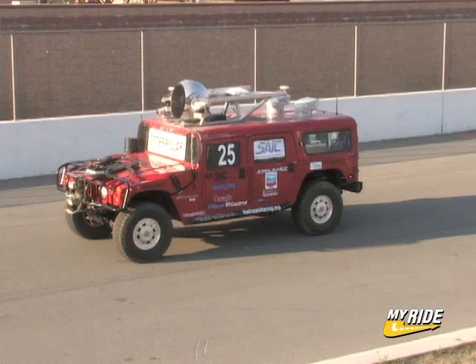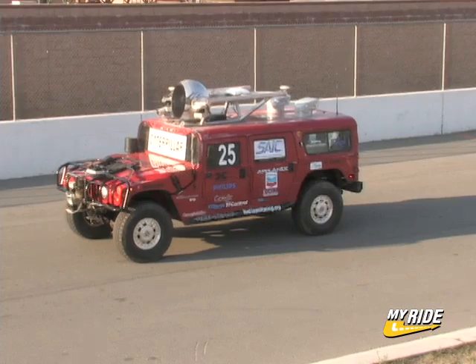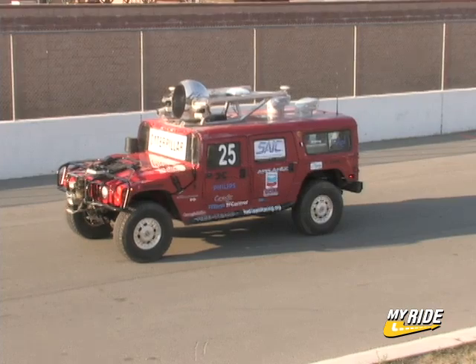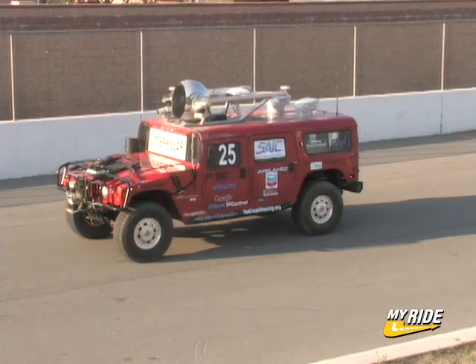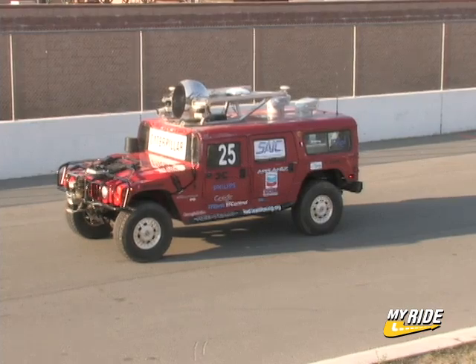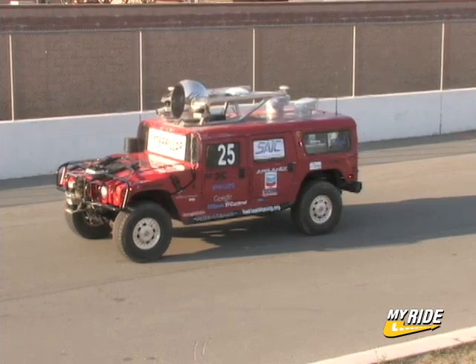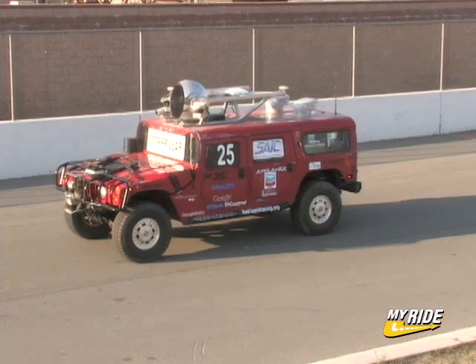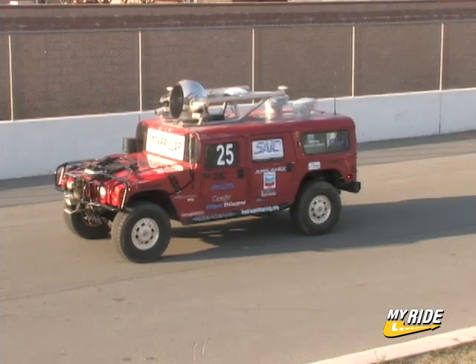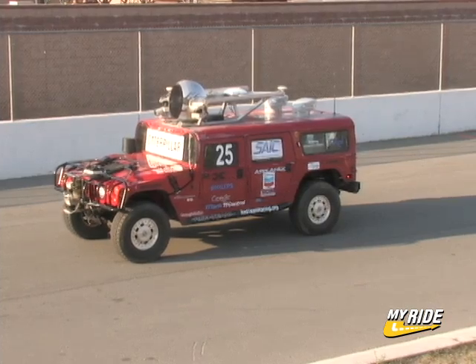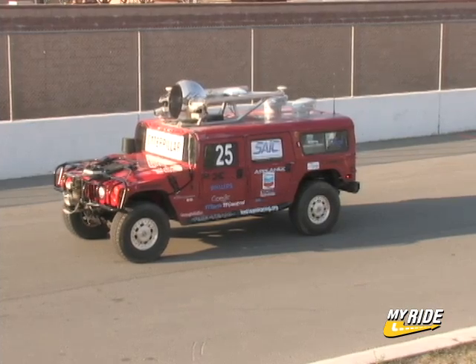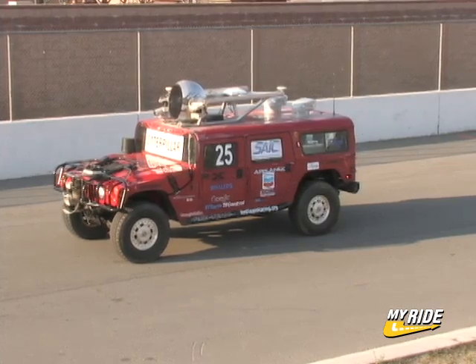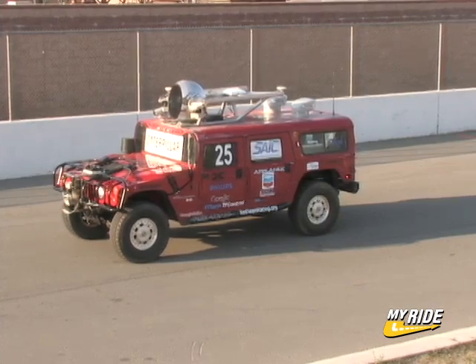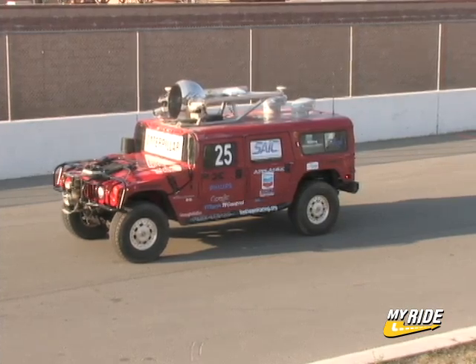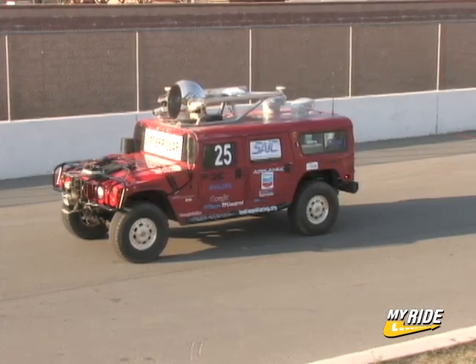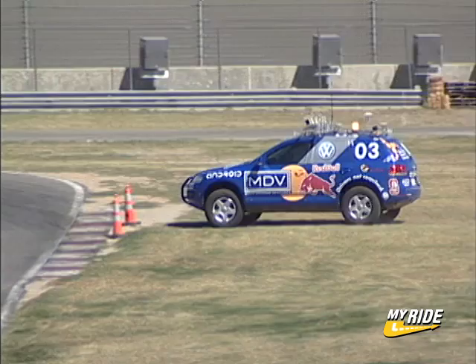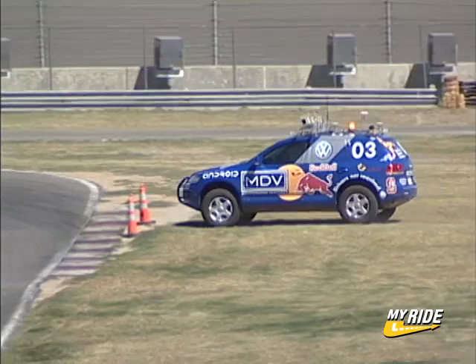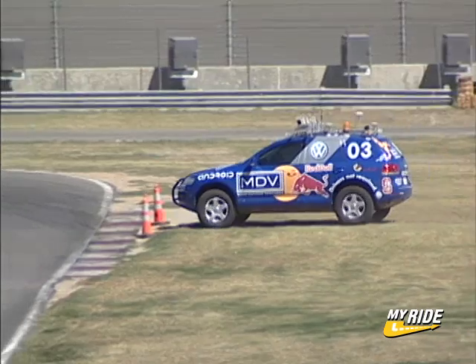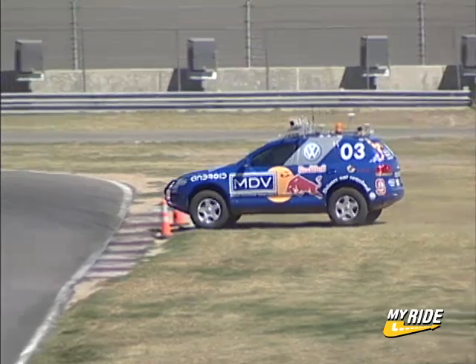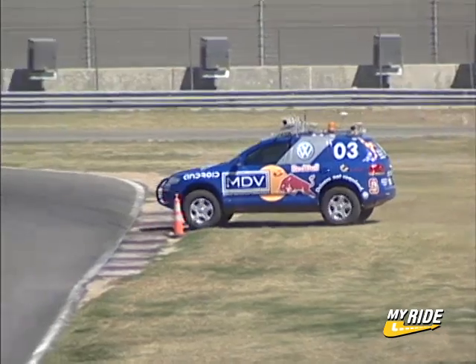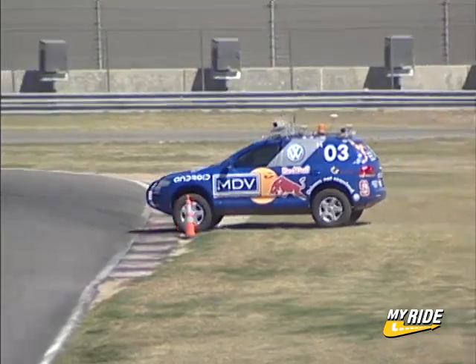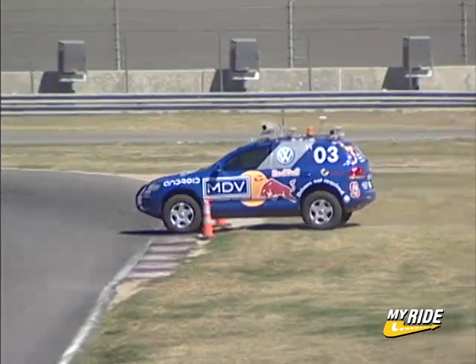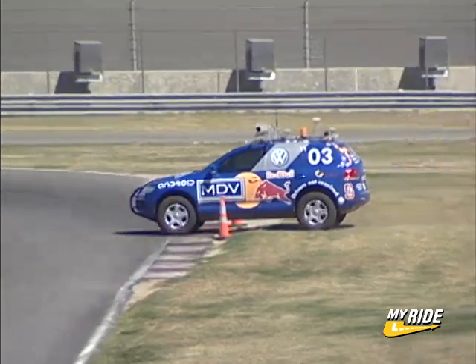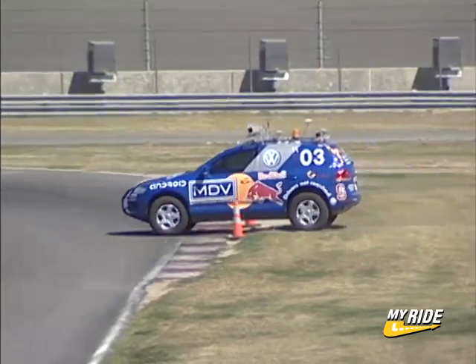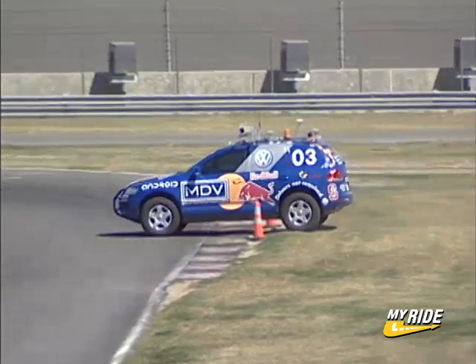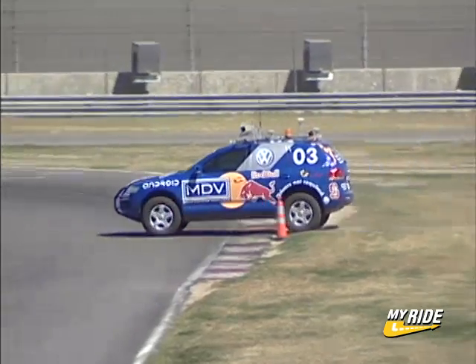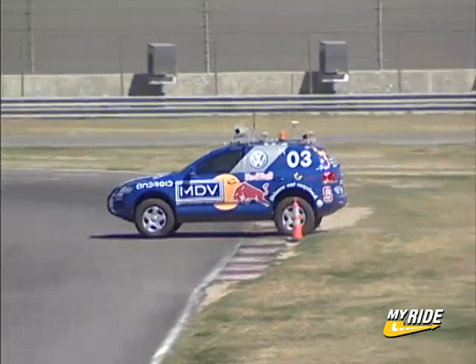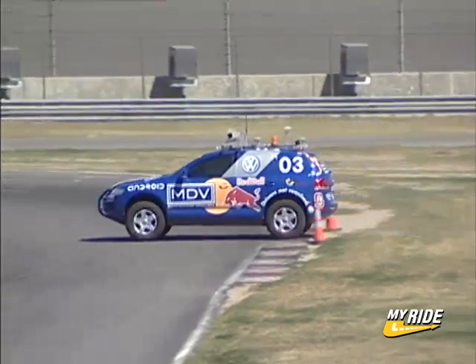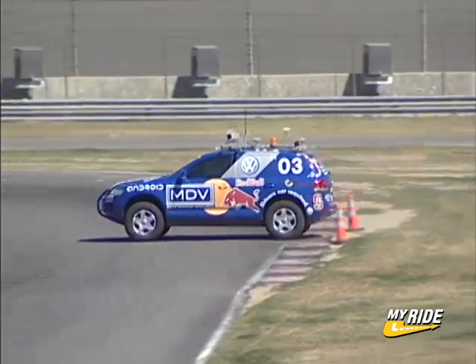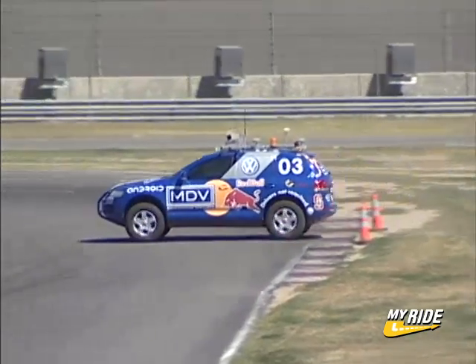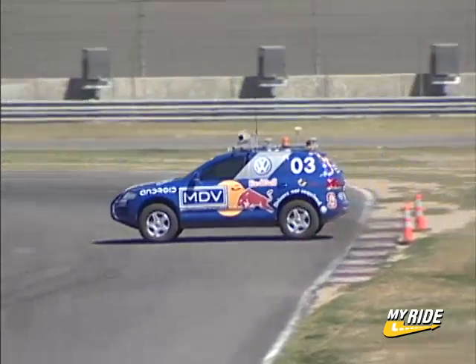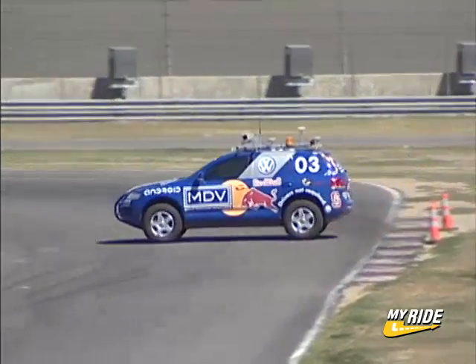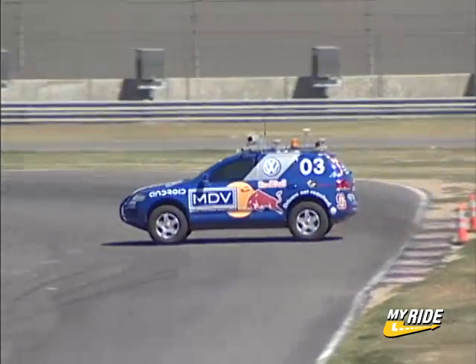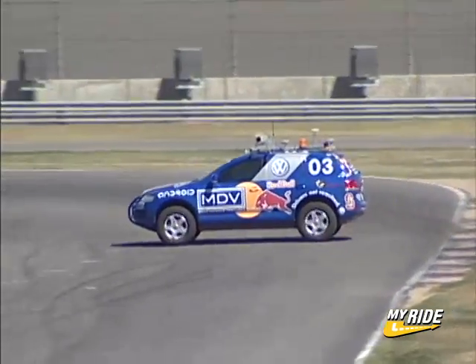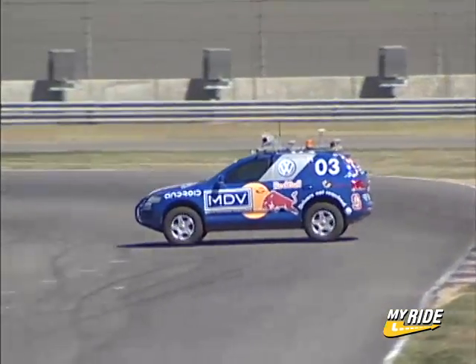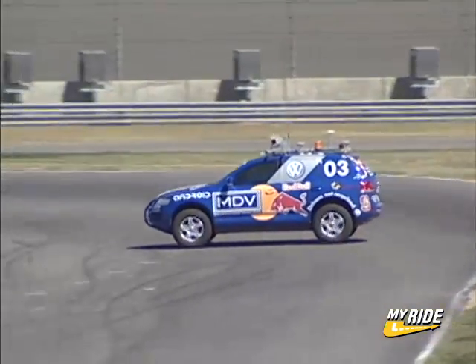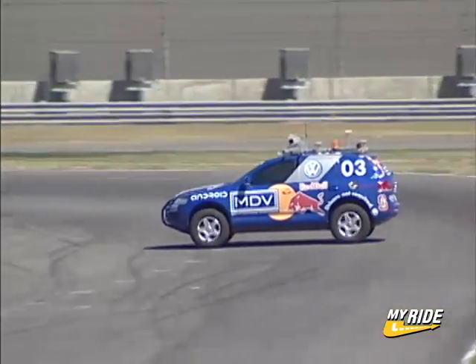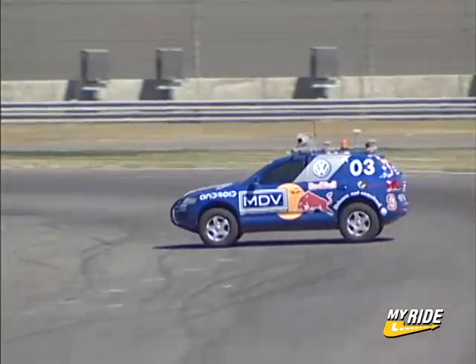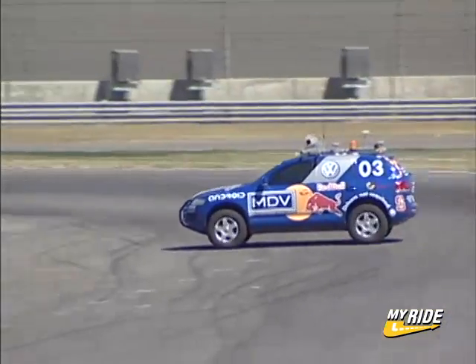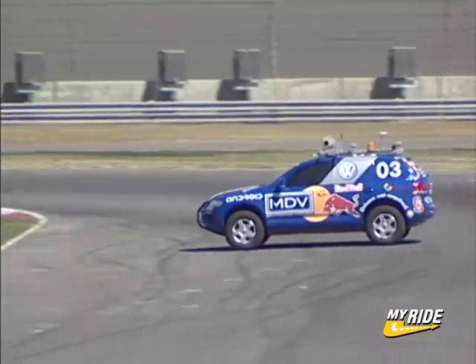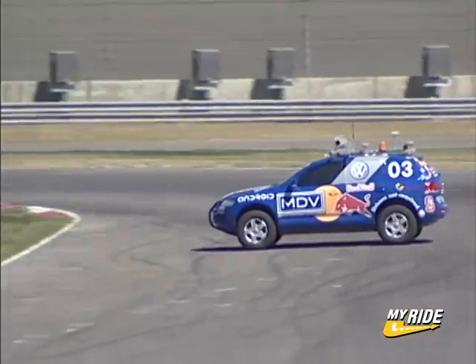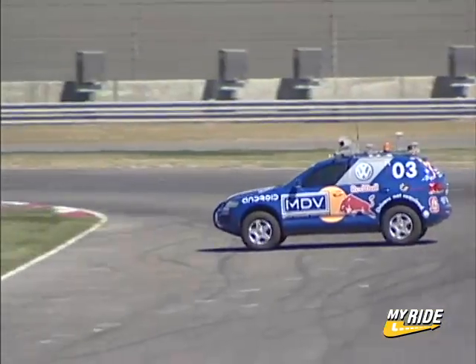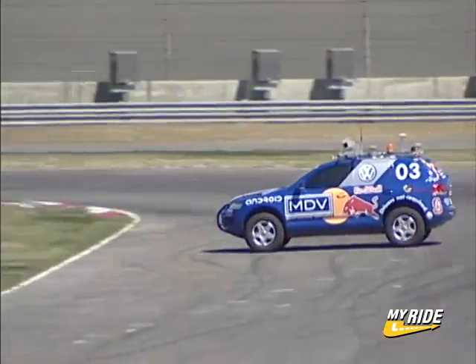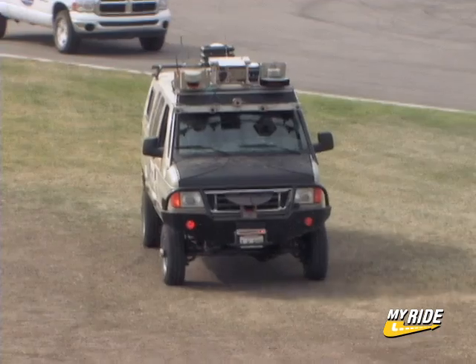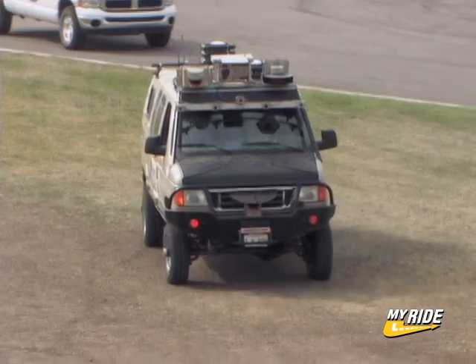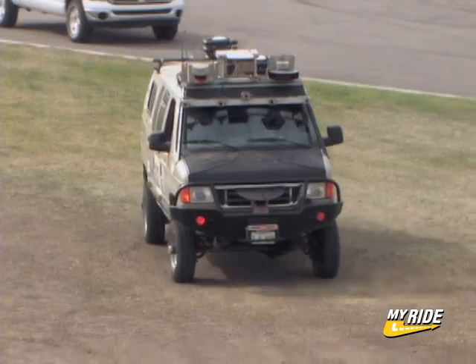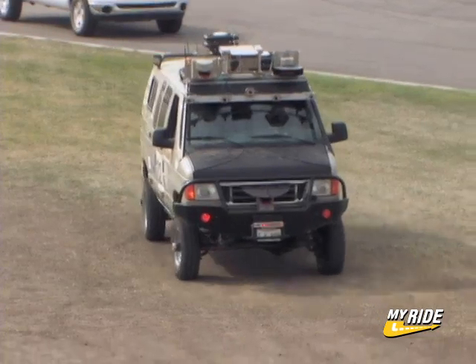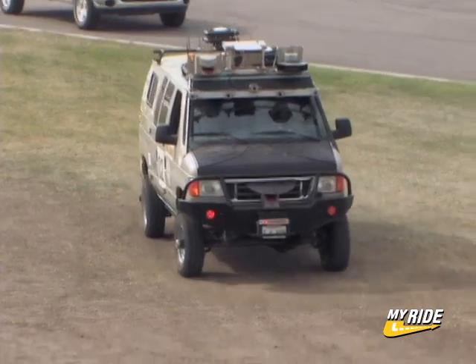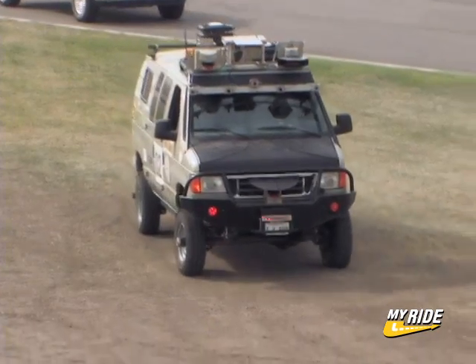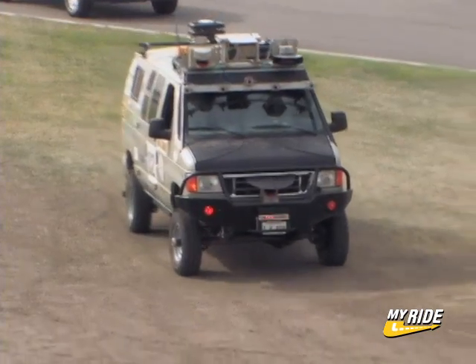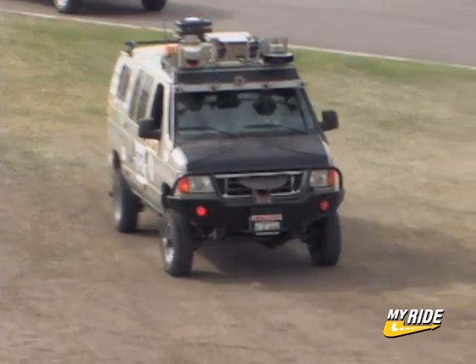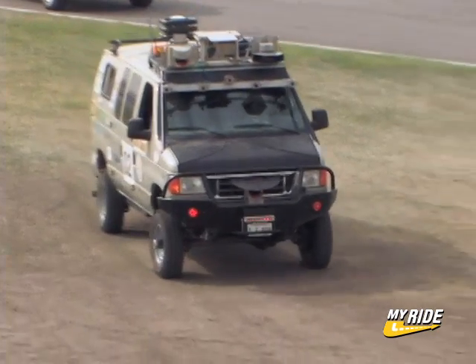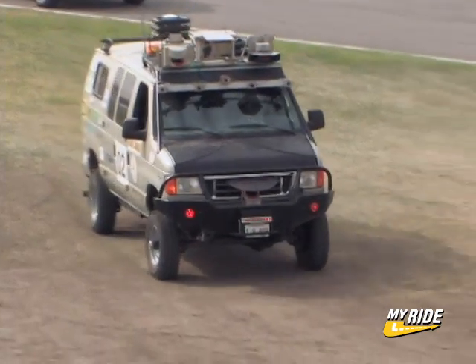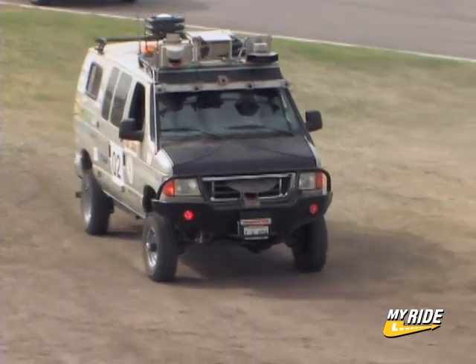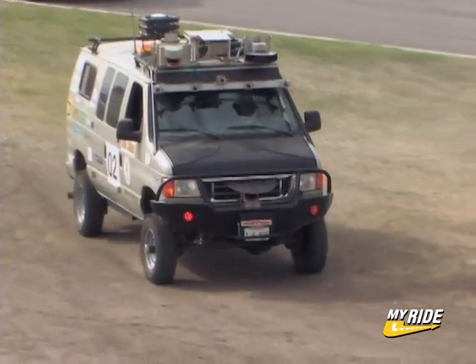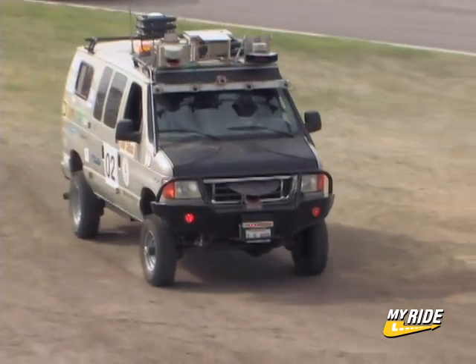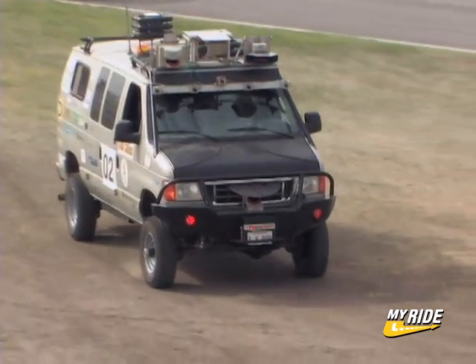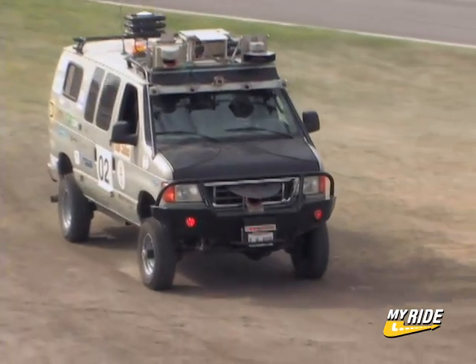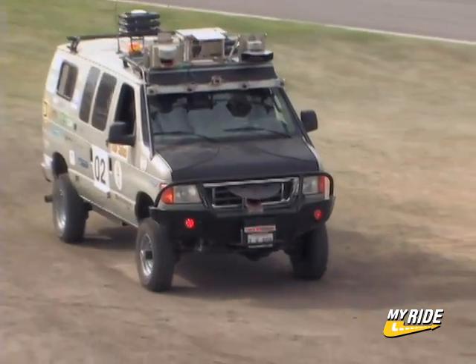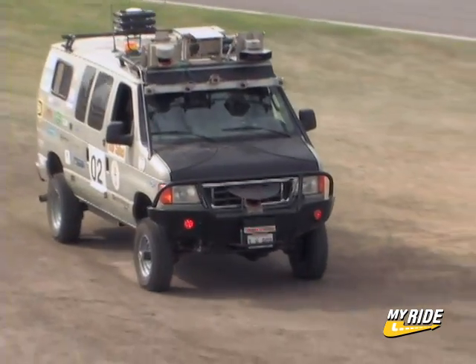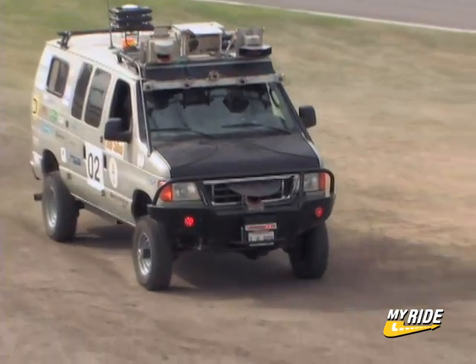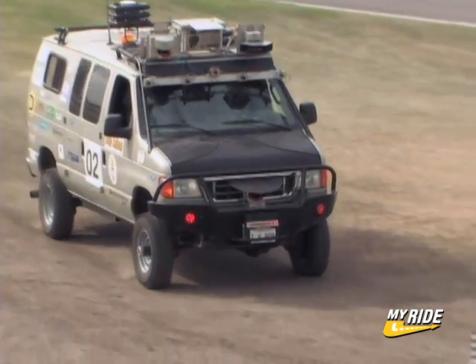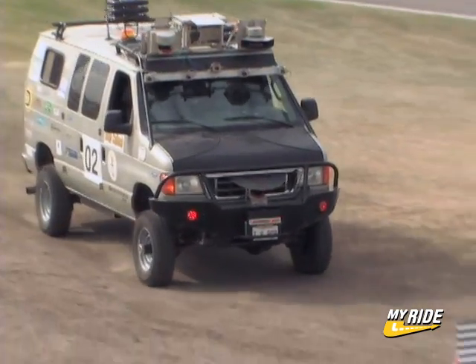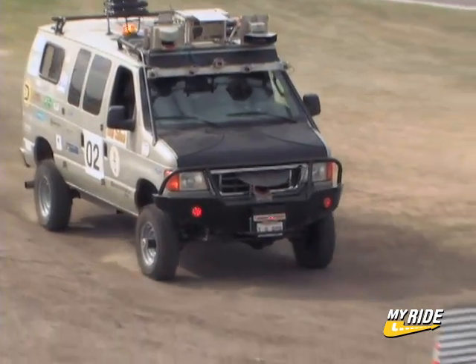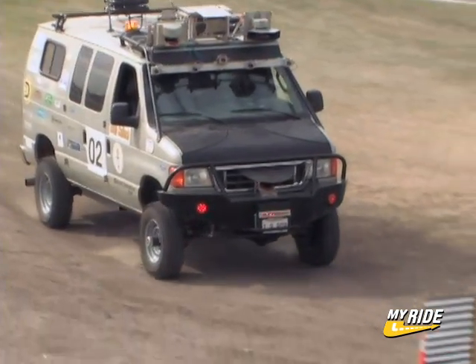It's never been done before, but with this strong field and a little bit of luck, we may see a champion robot cross the finish line under the hot Nevada sun.